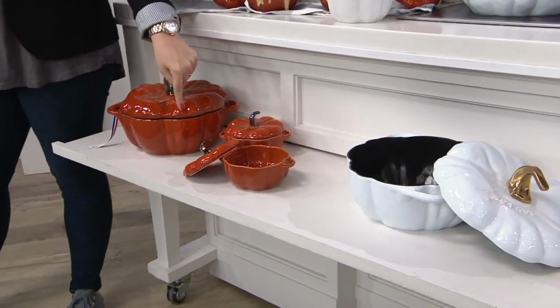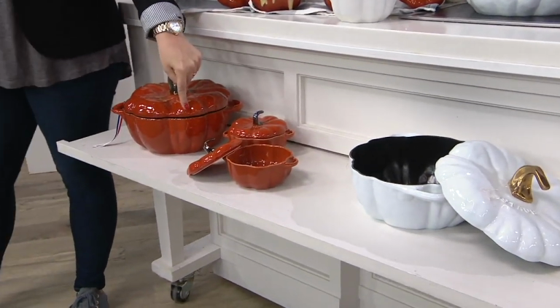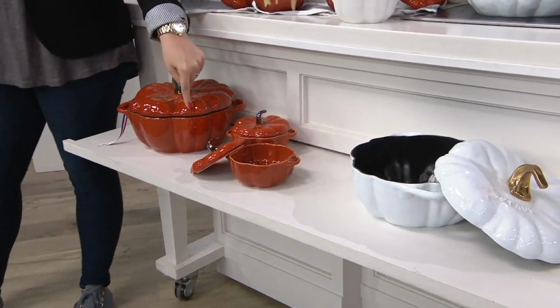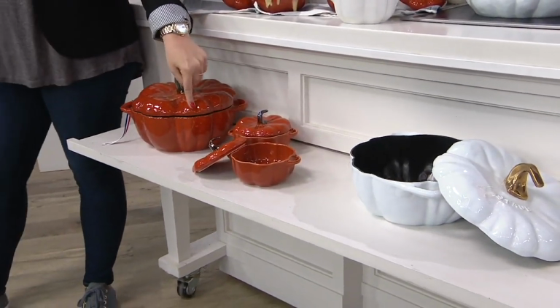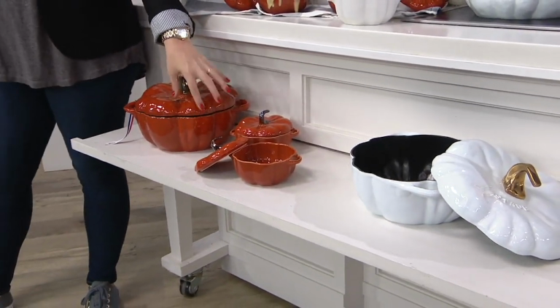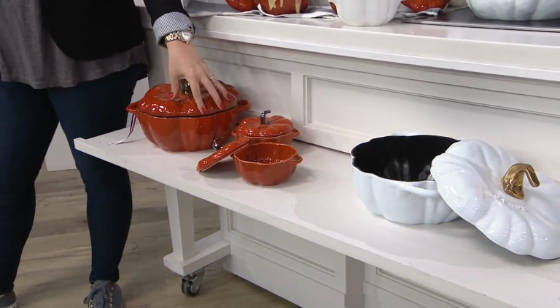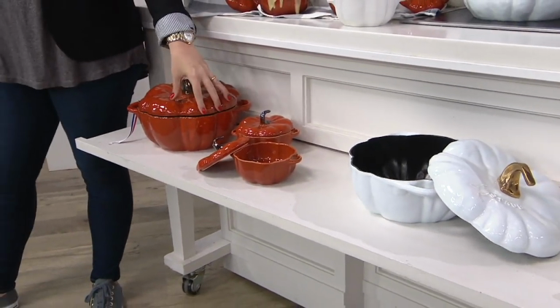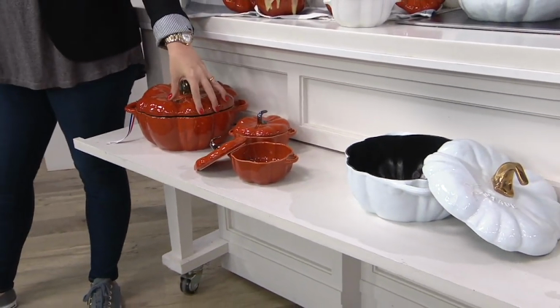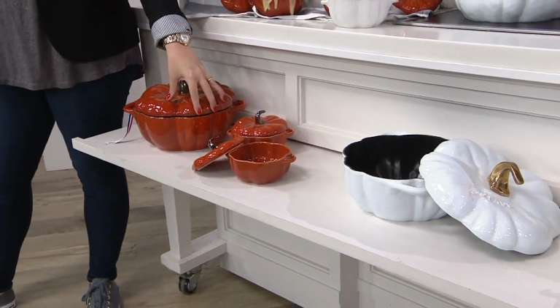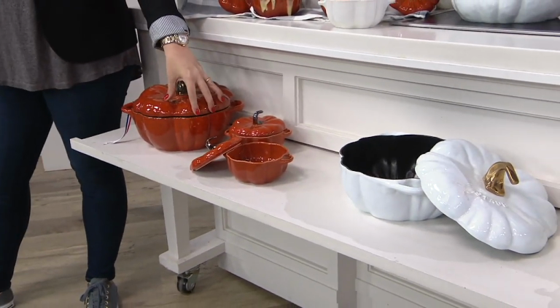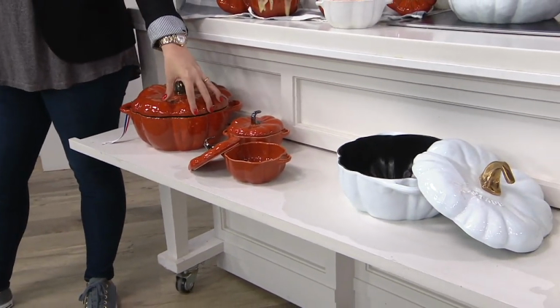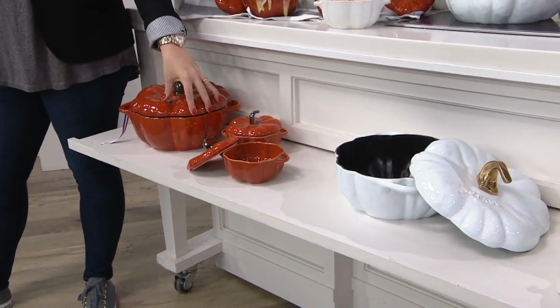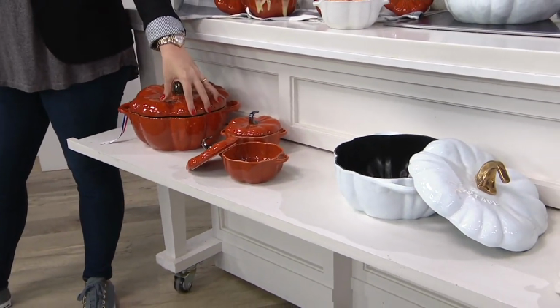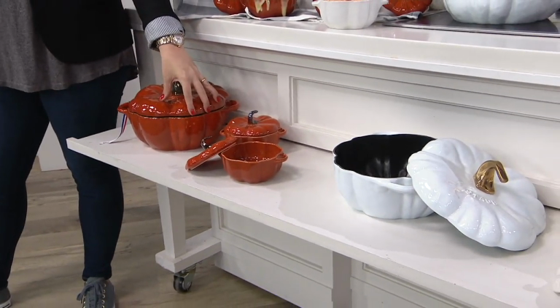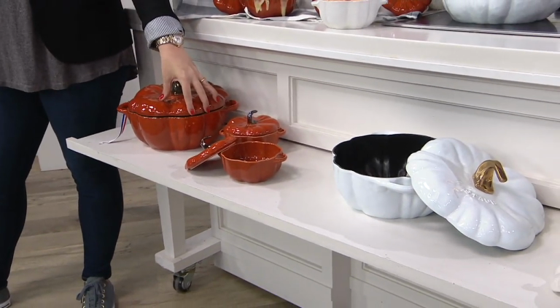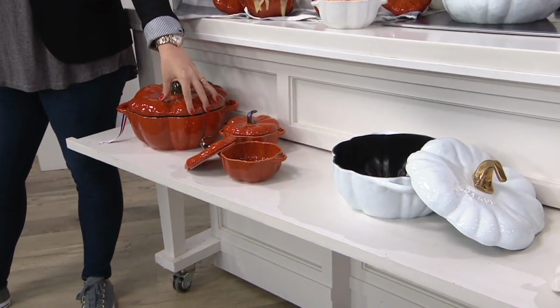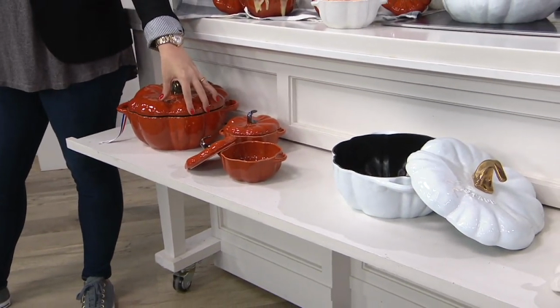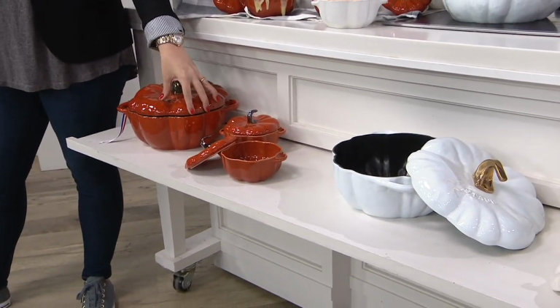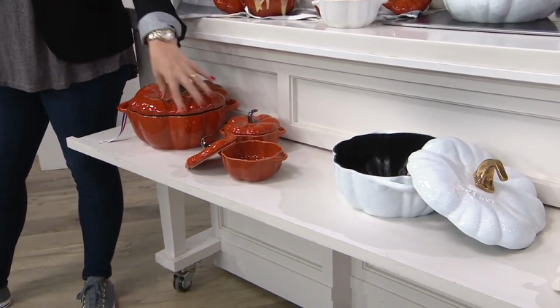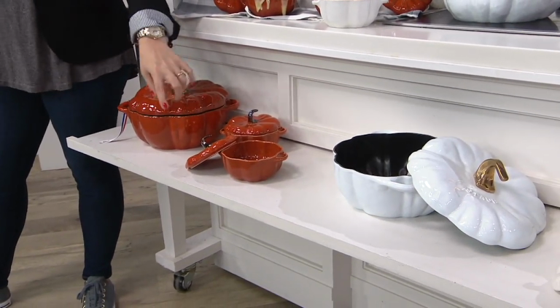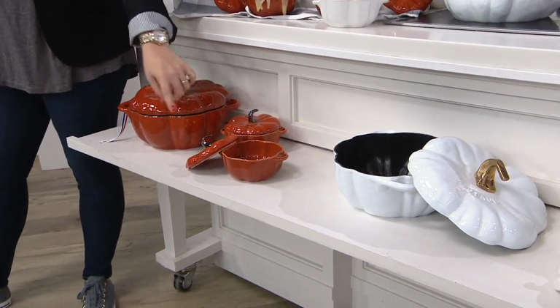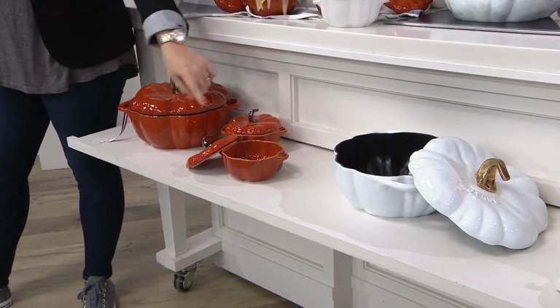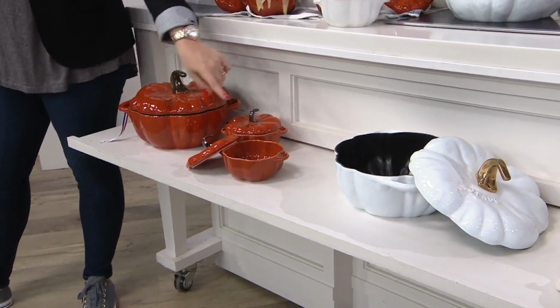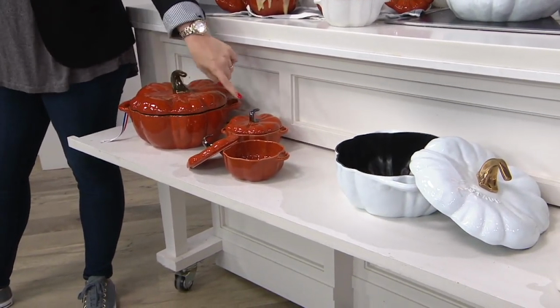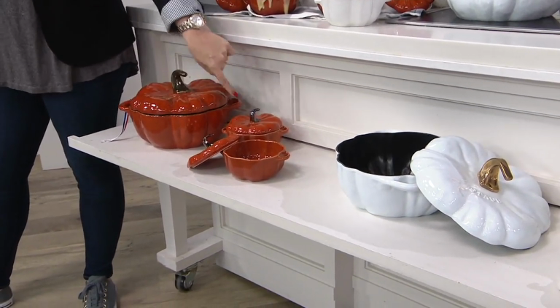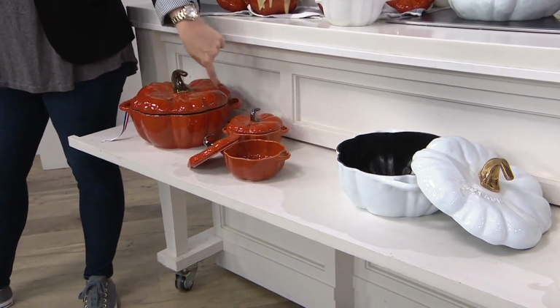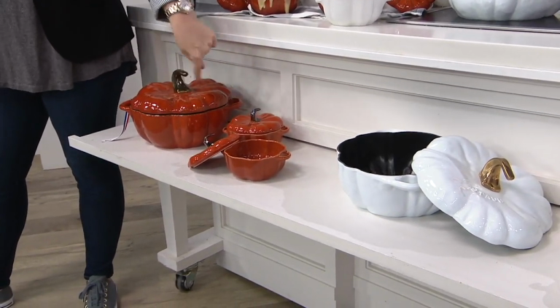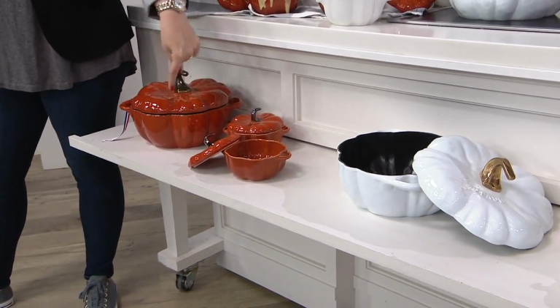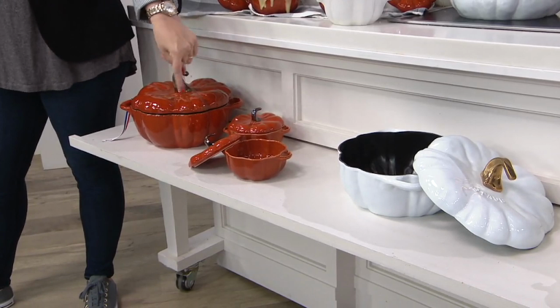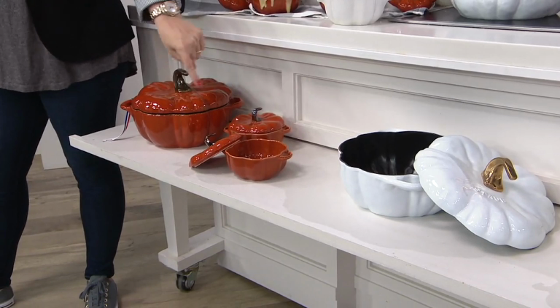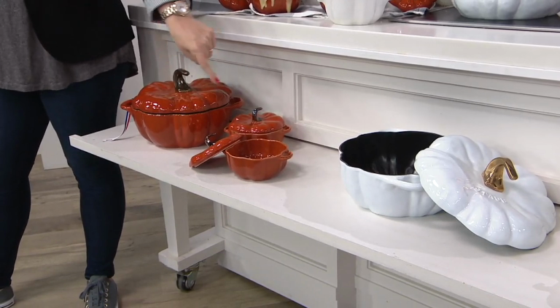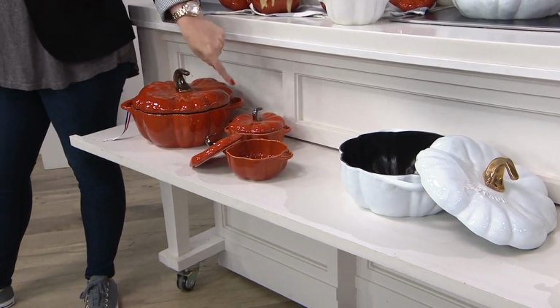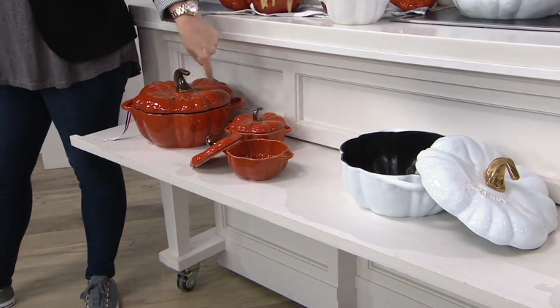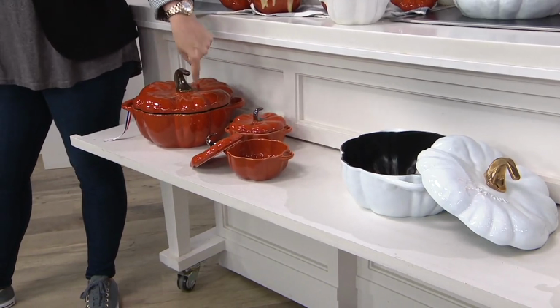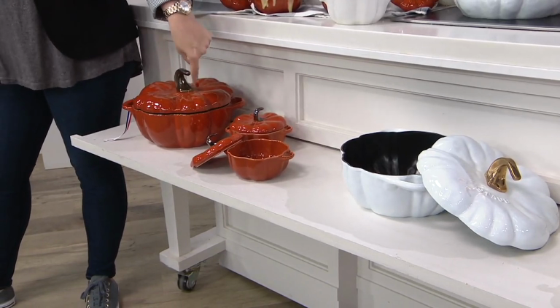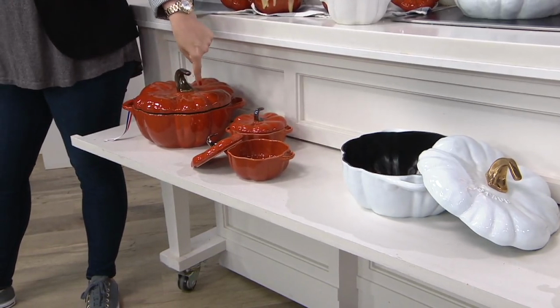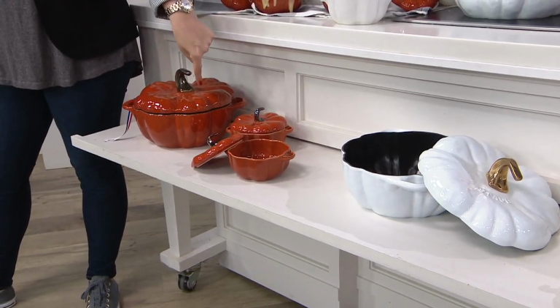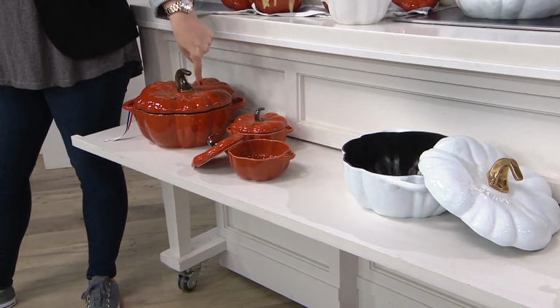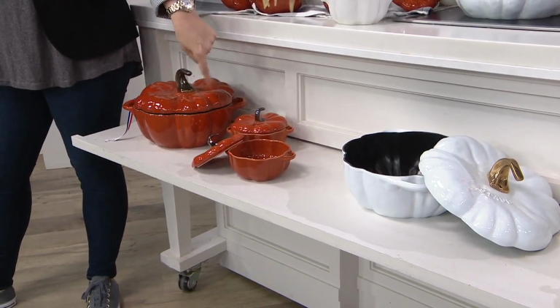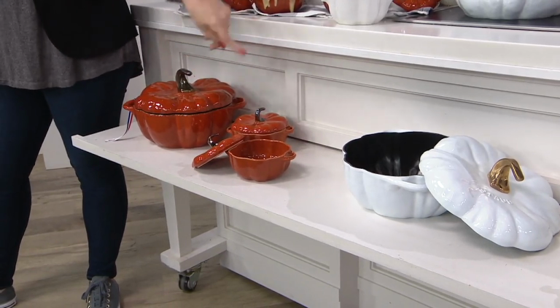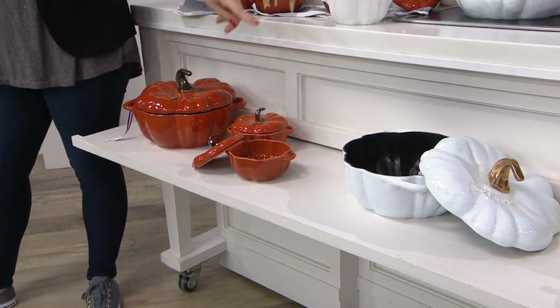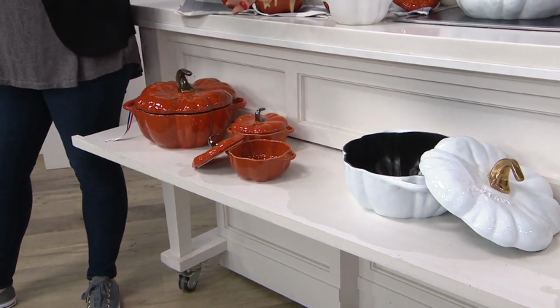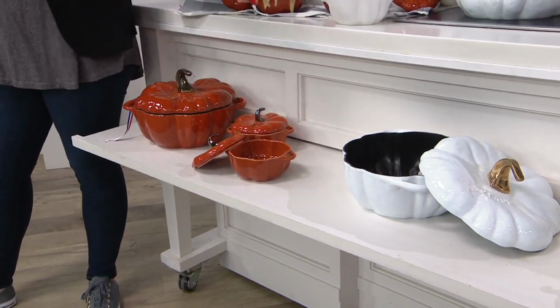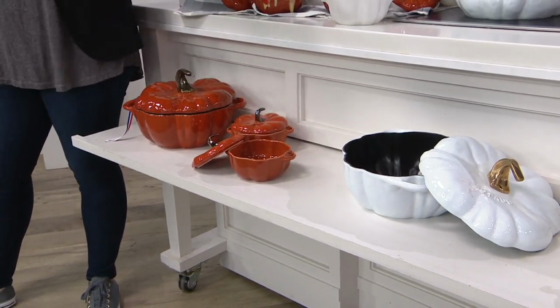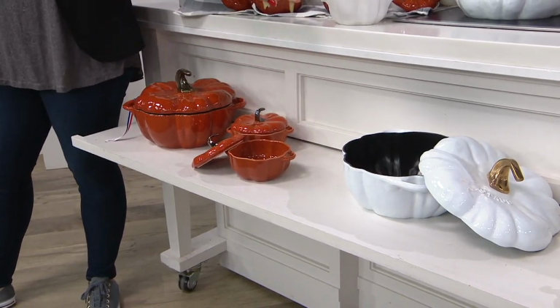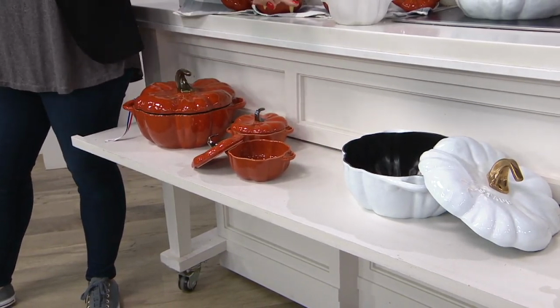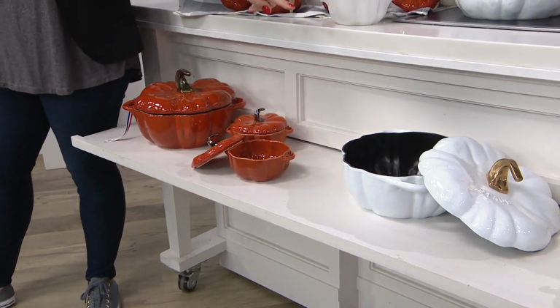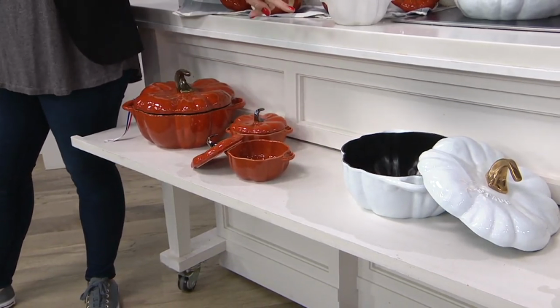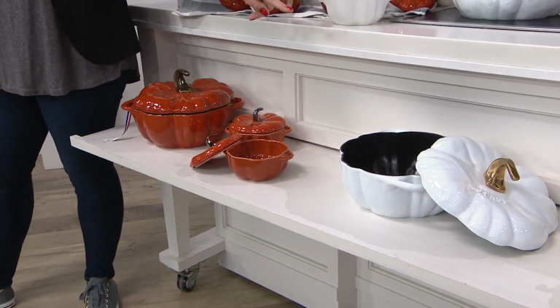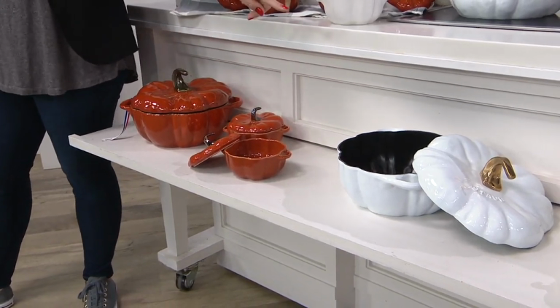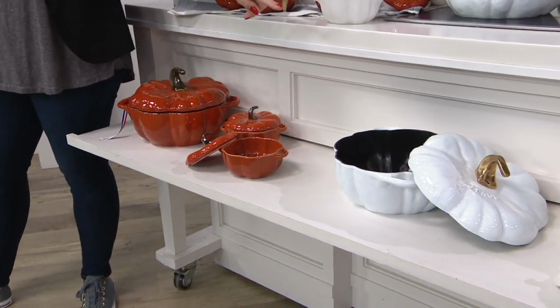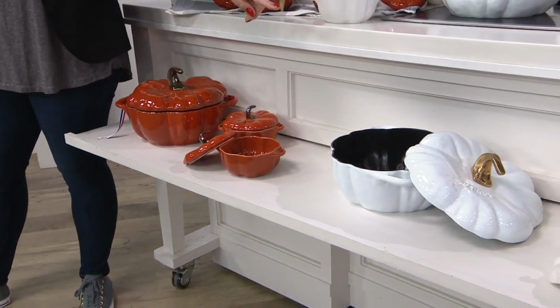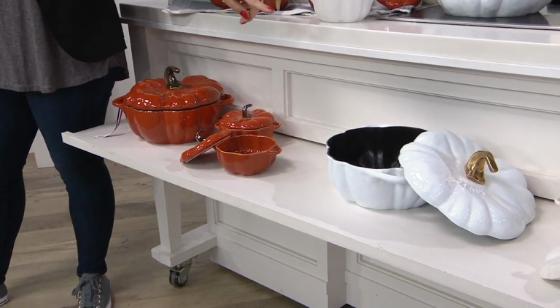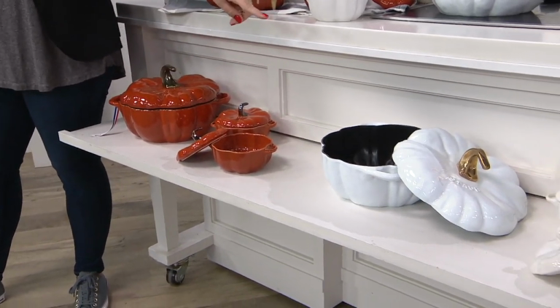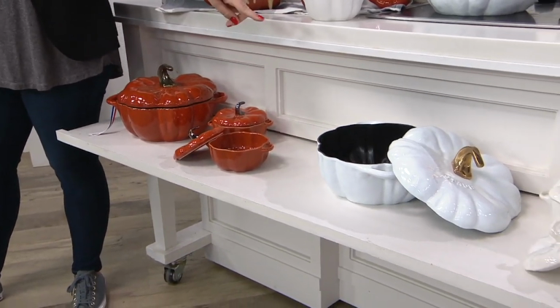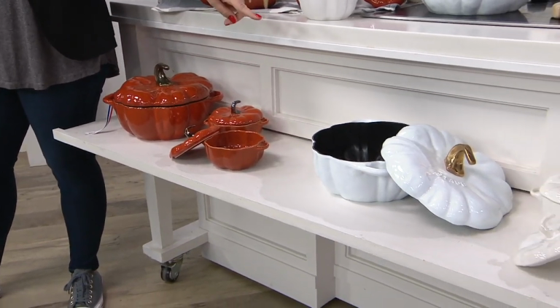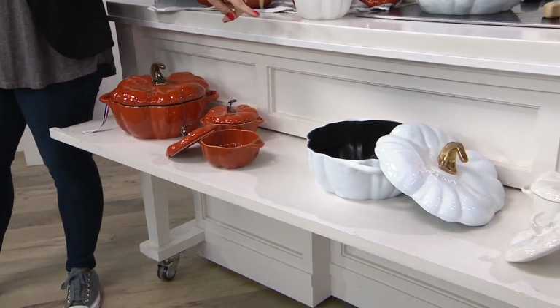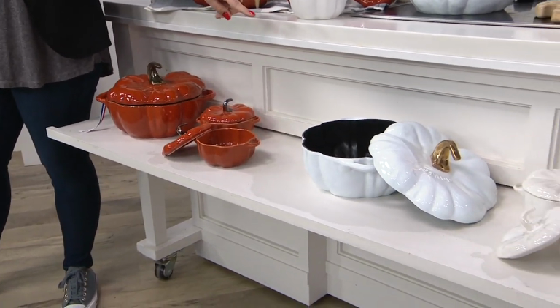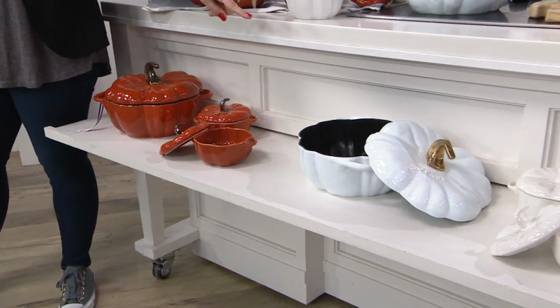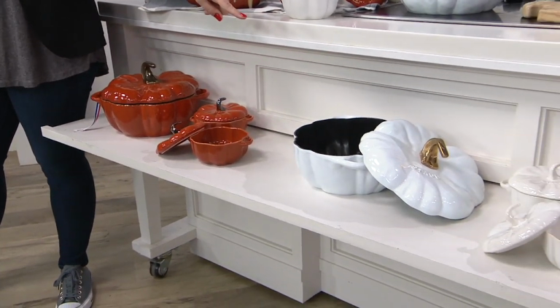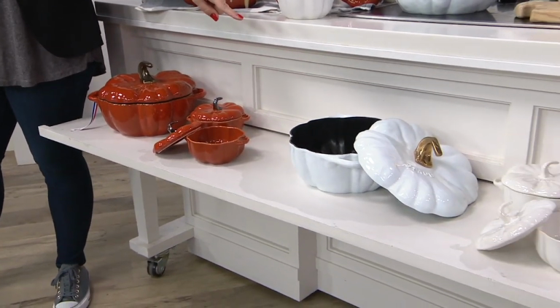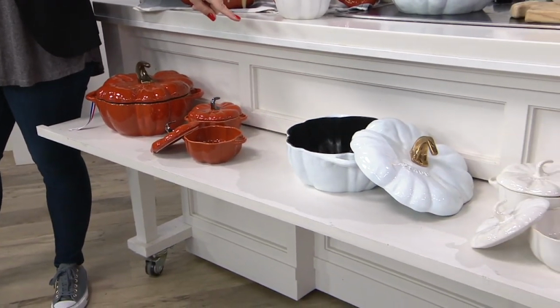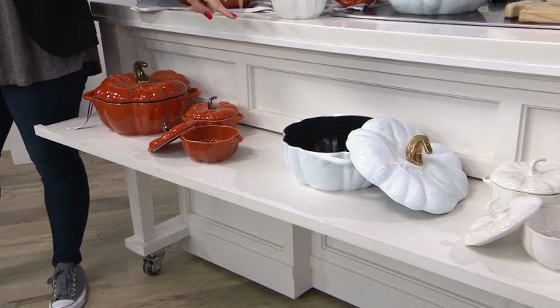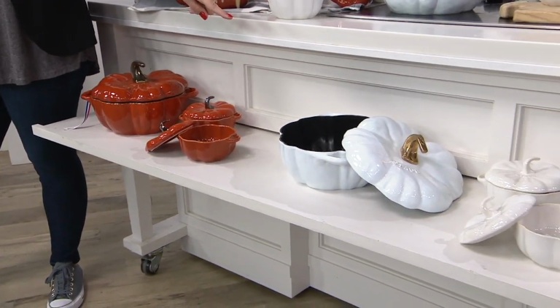So this is what you get when you order the orange — you get all three of the vessels. And over to the side, that's what you get when you order the white.